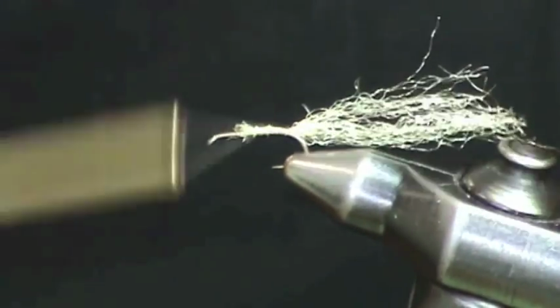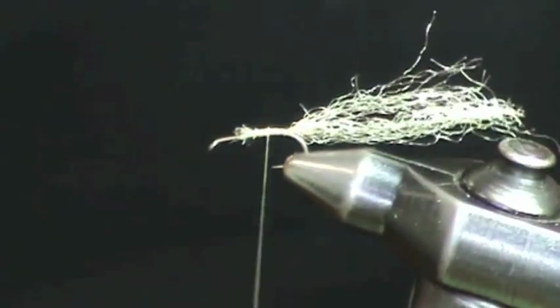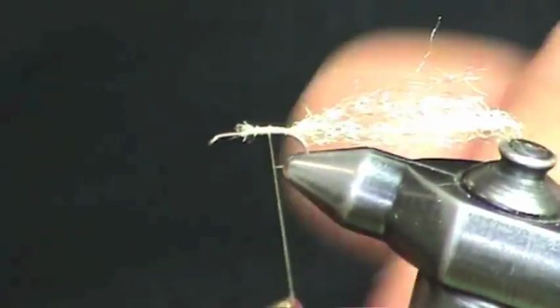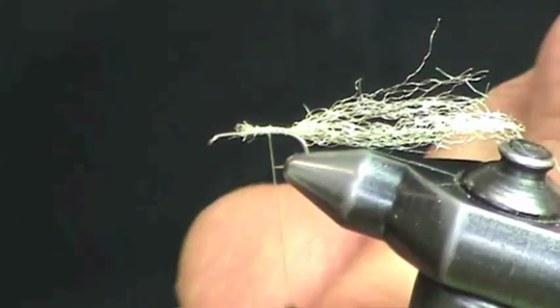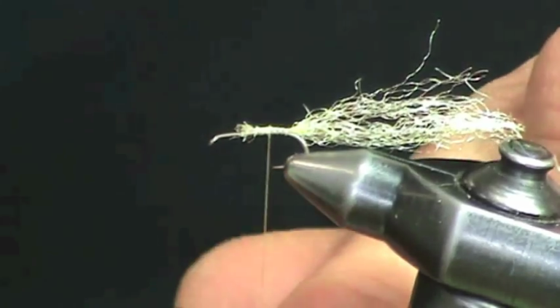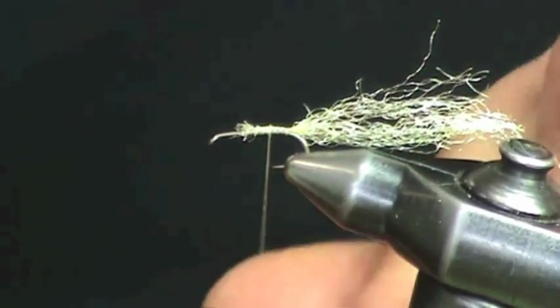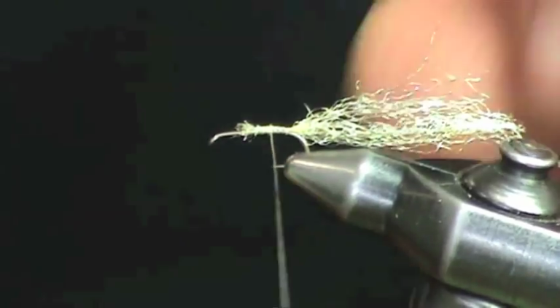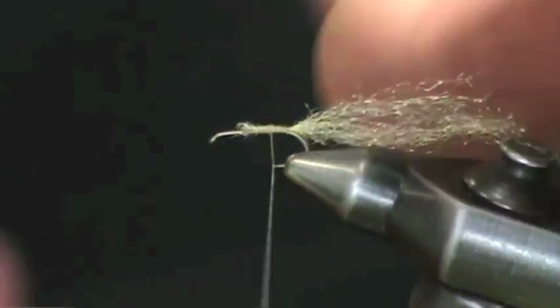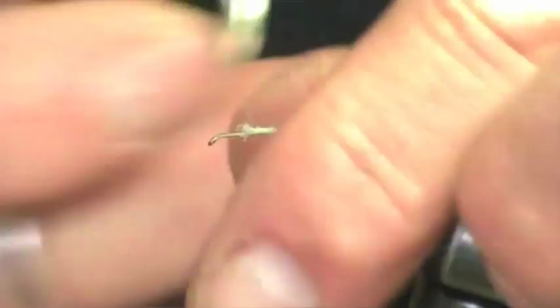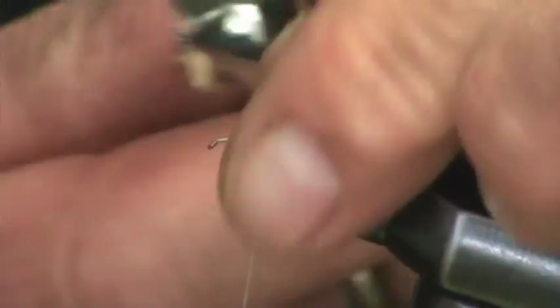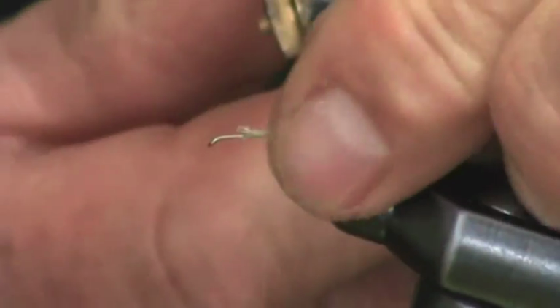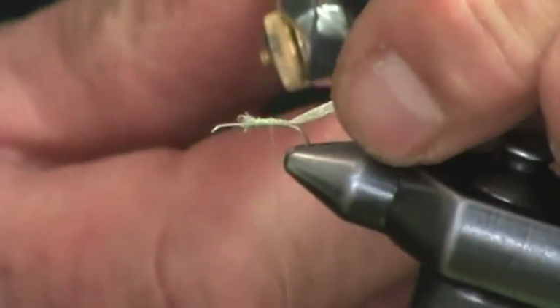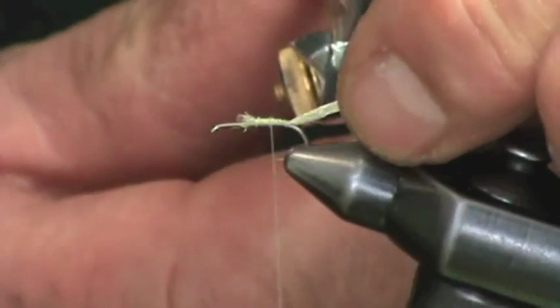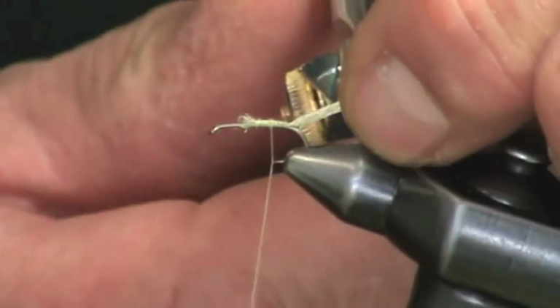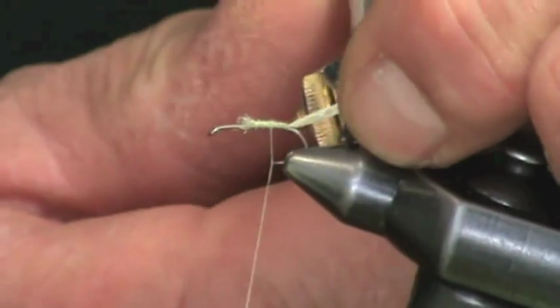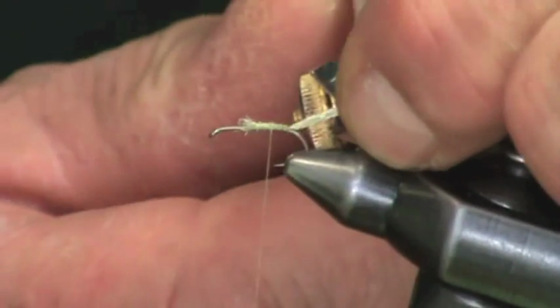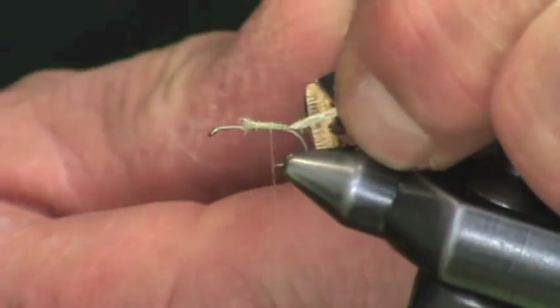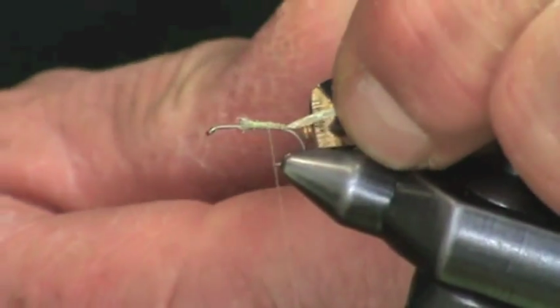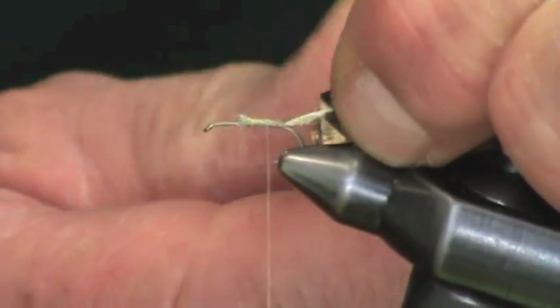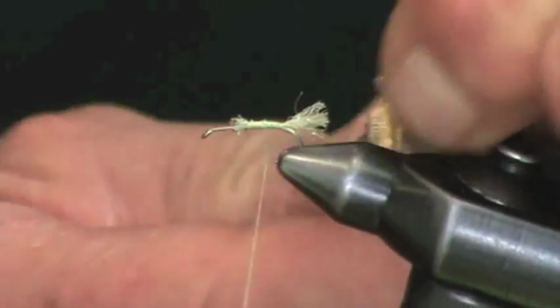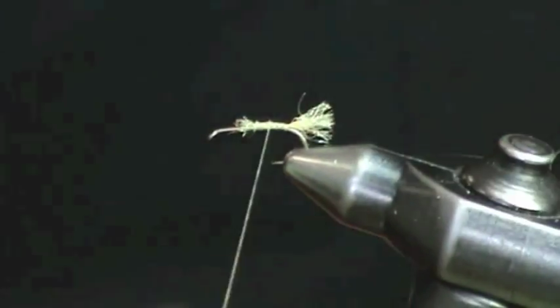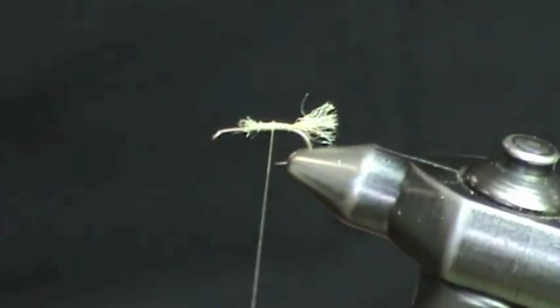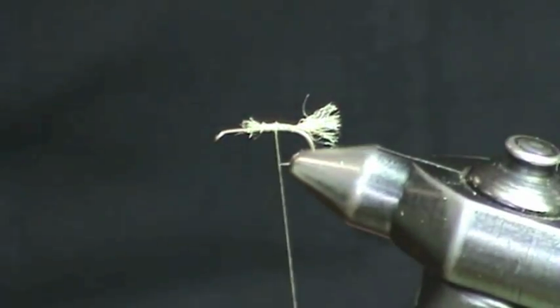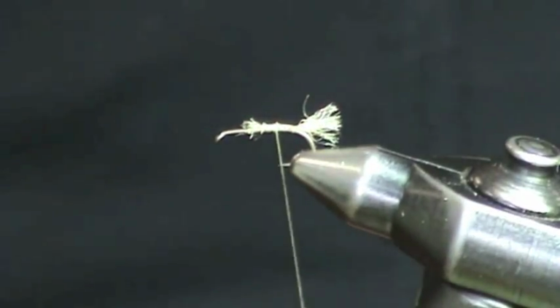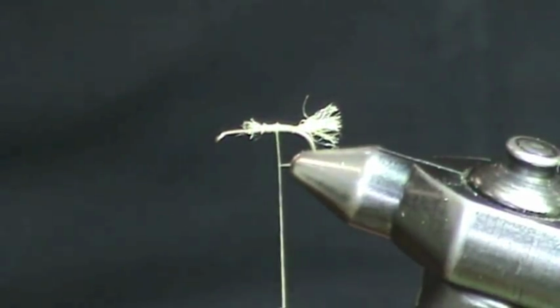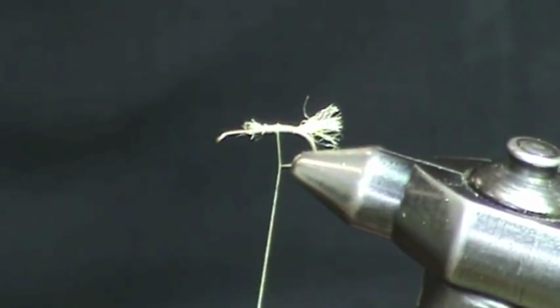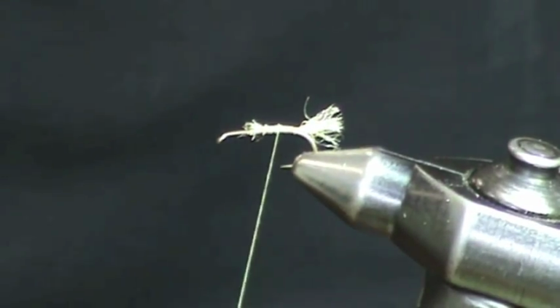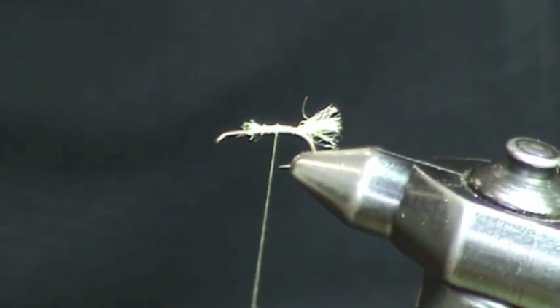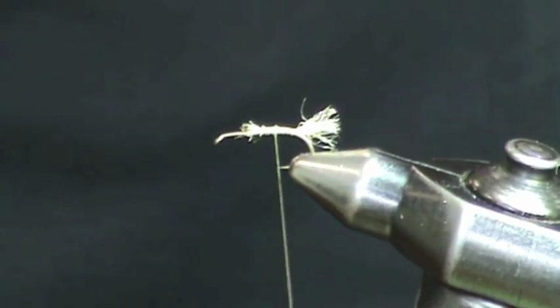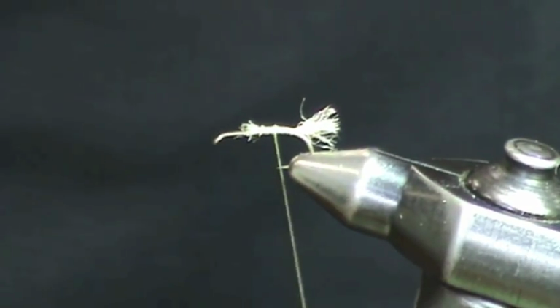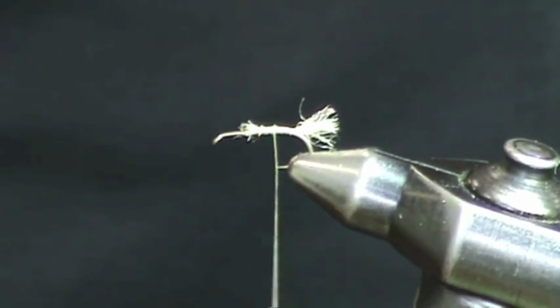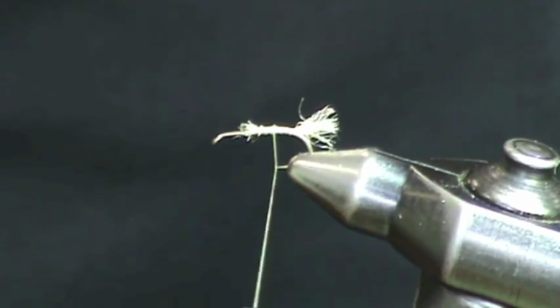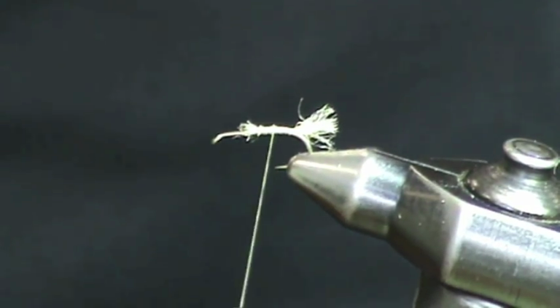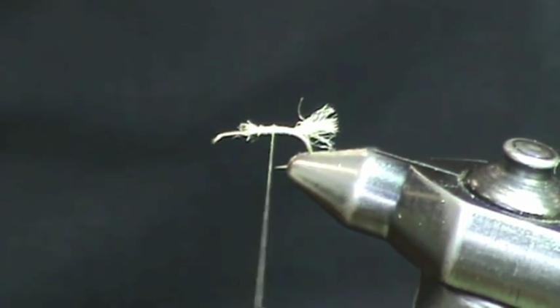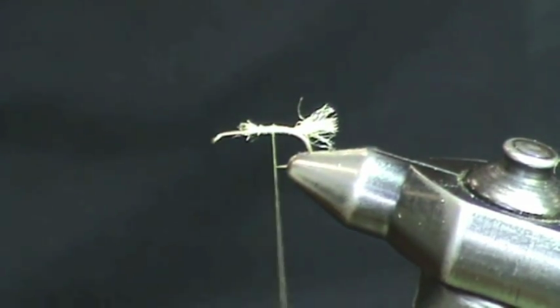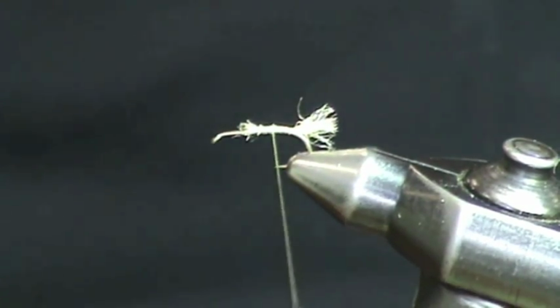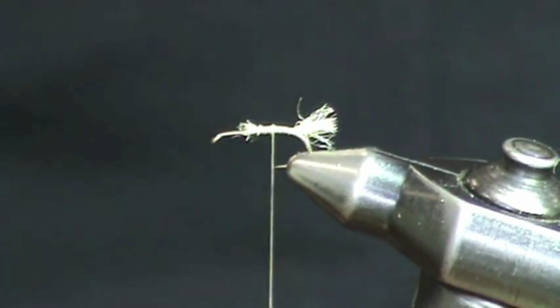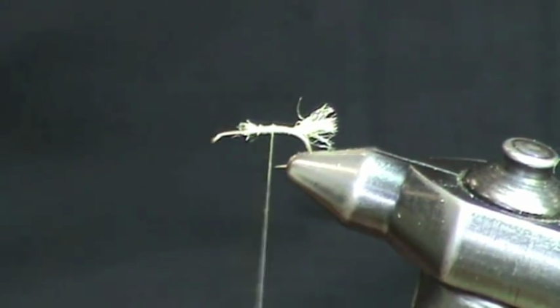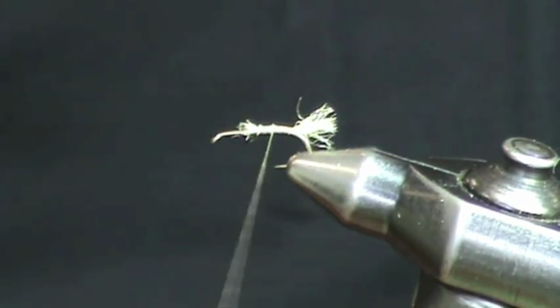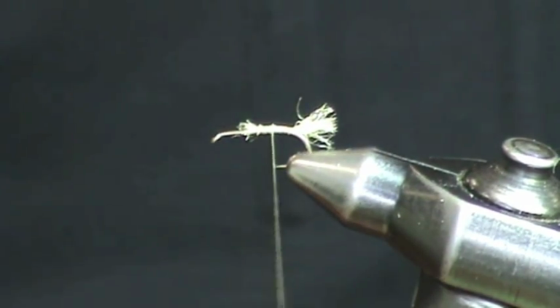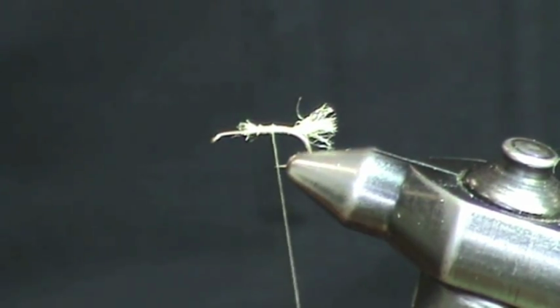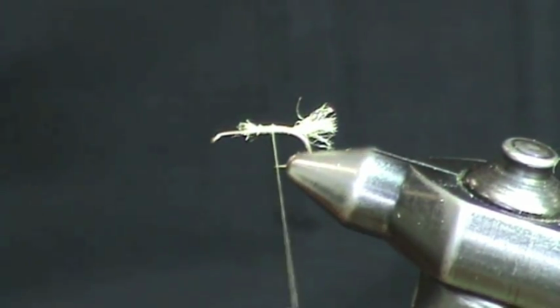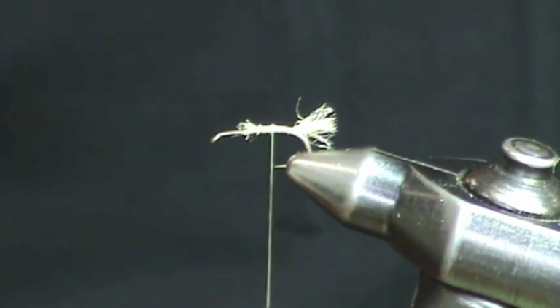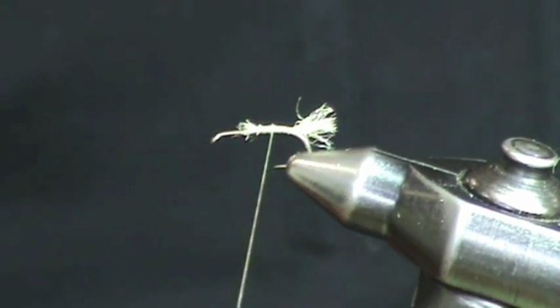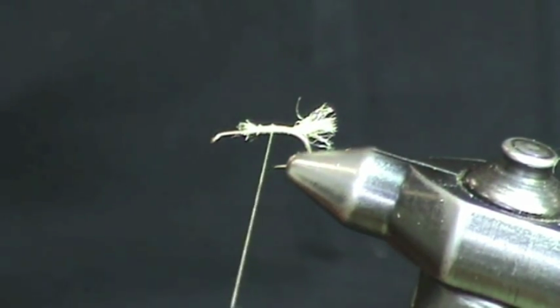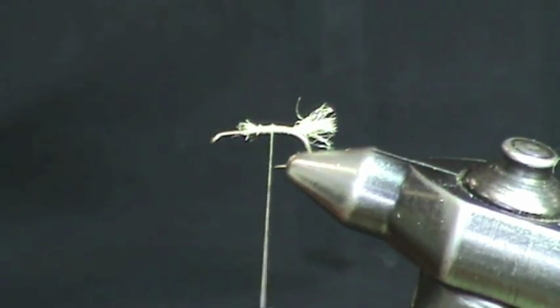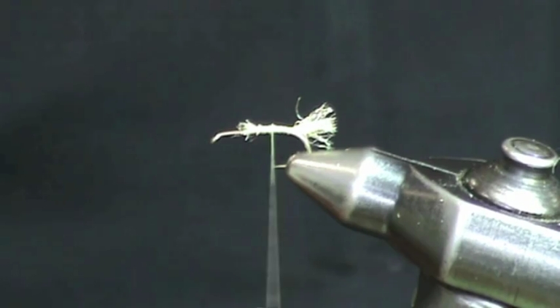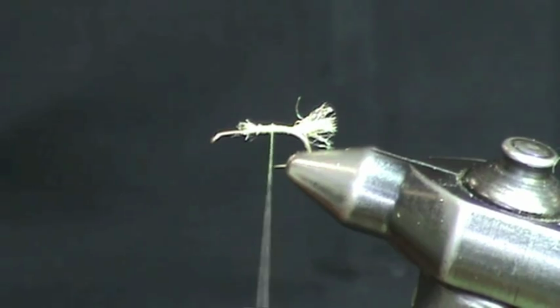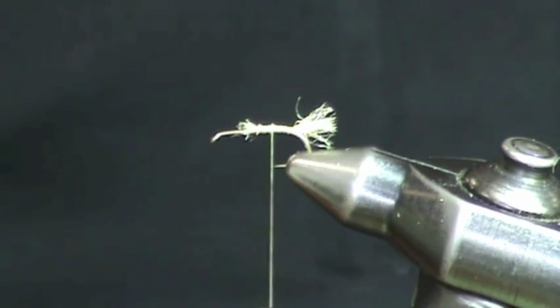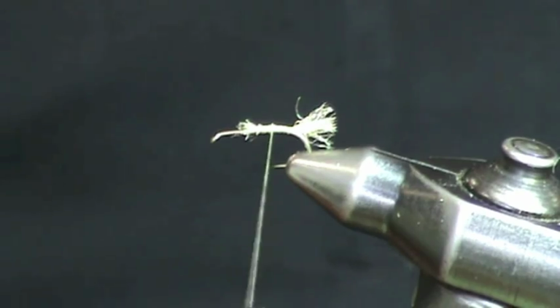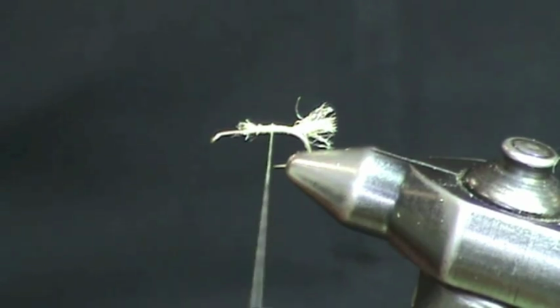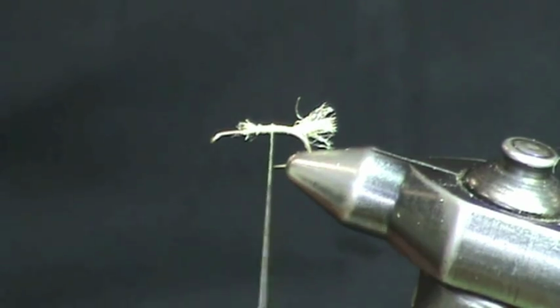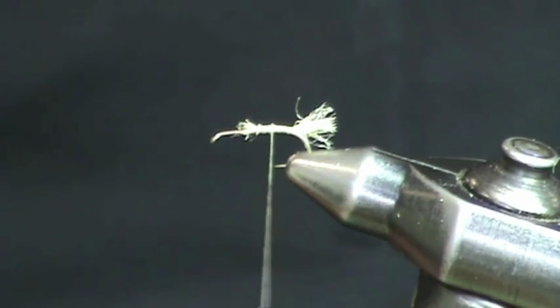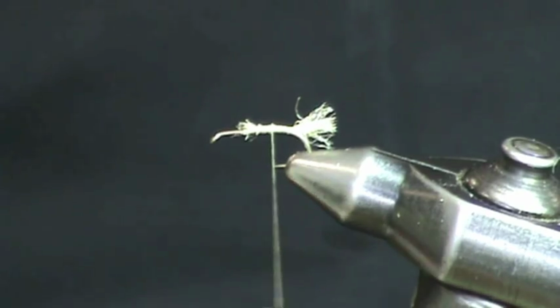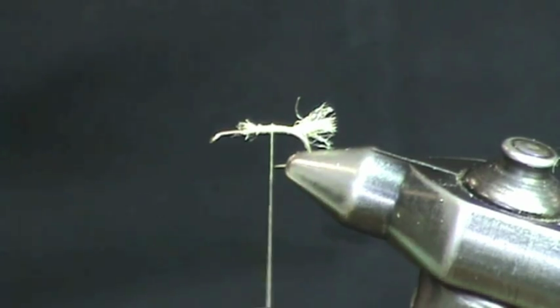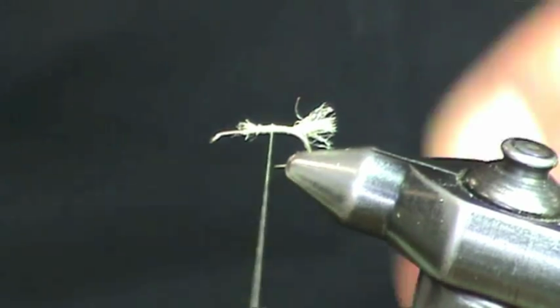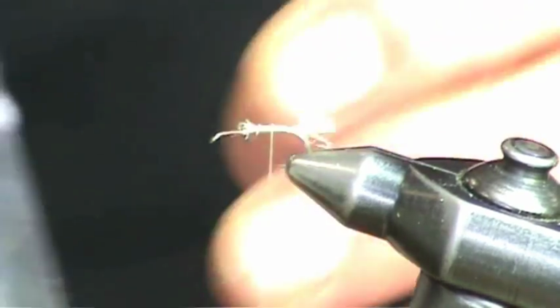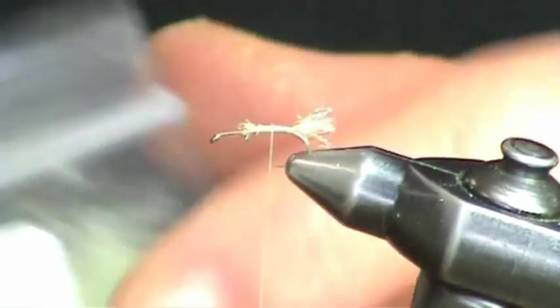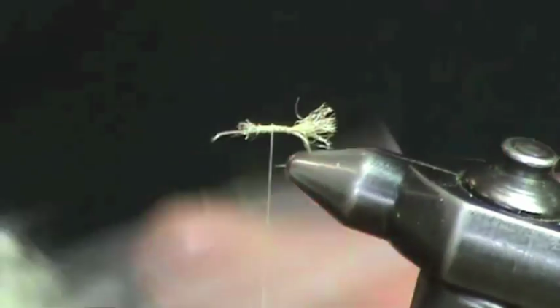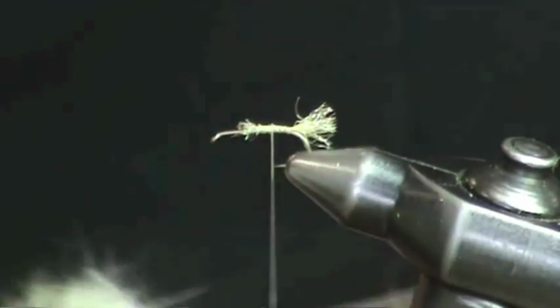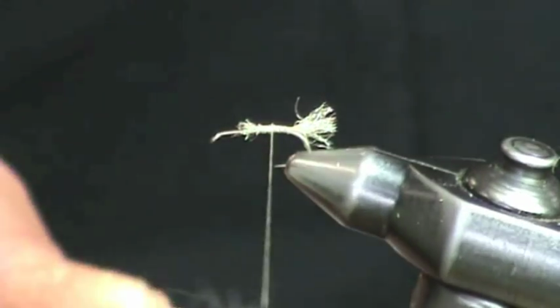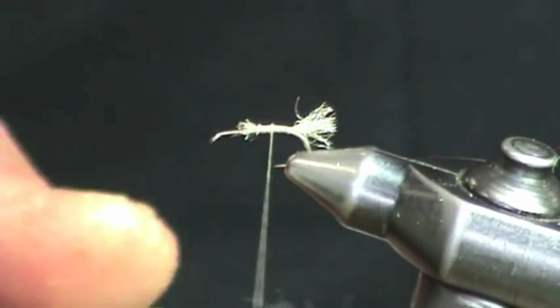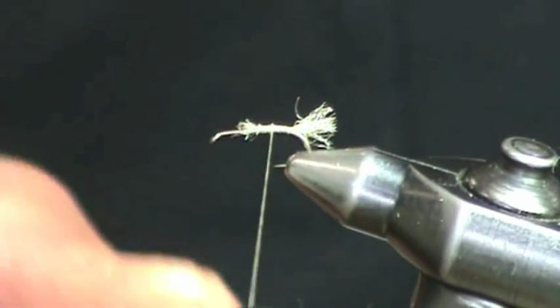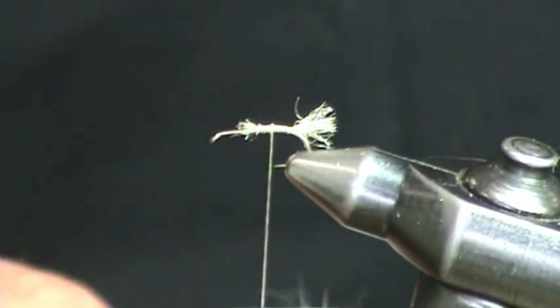To imitate the shuck, what we're first going to put on is a trailing shuck of very light tan caddis — caddis tan zelon.